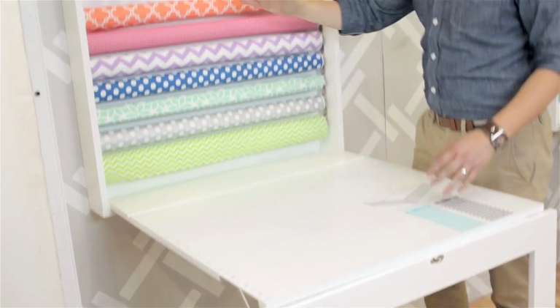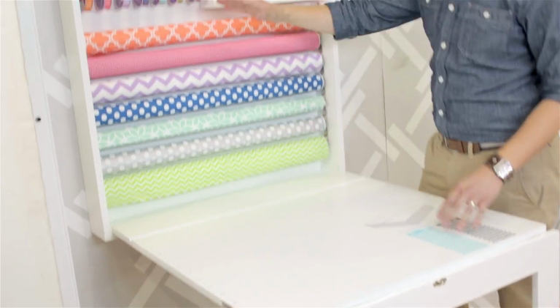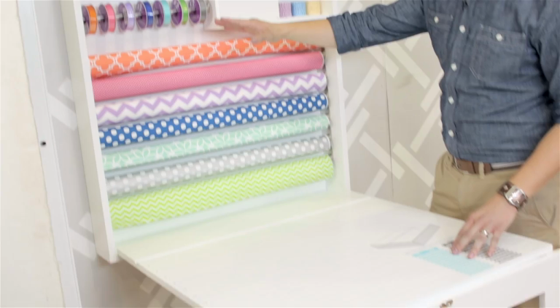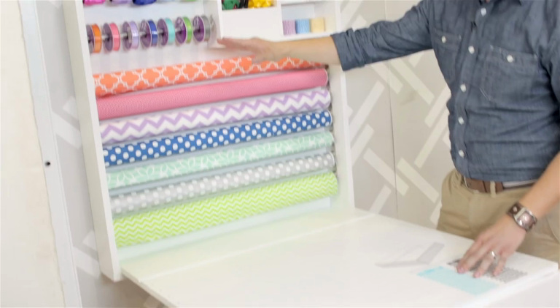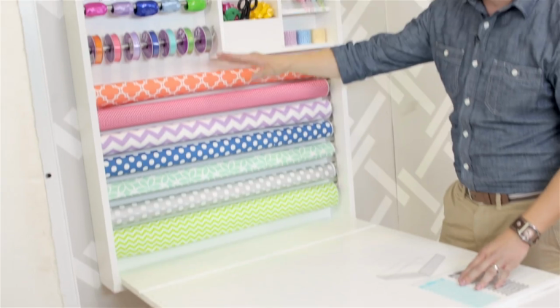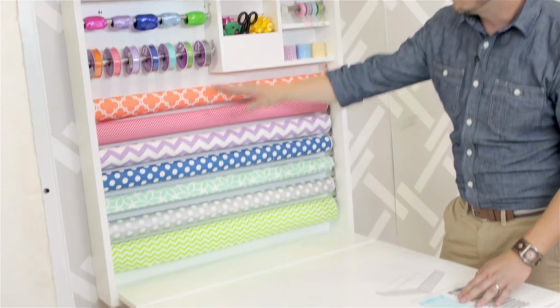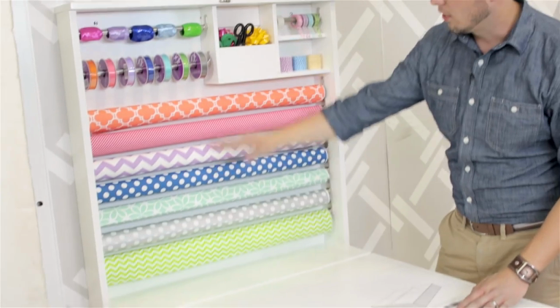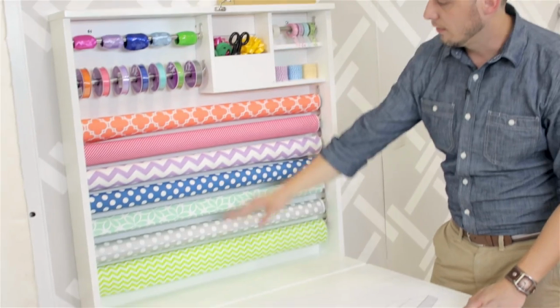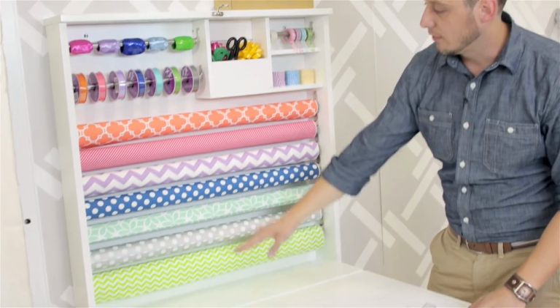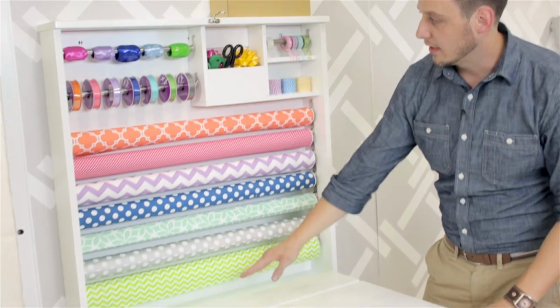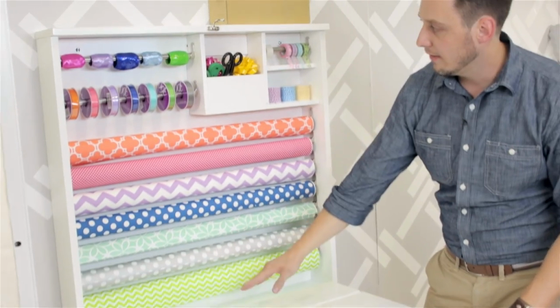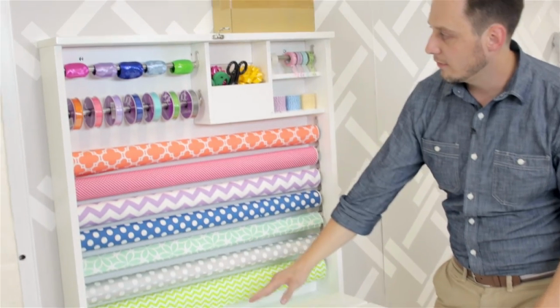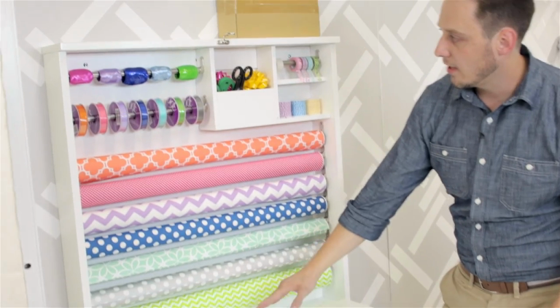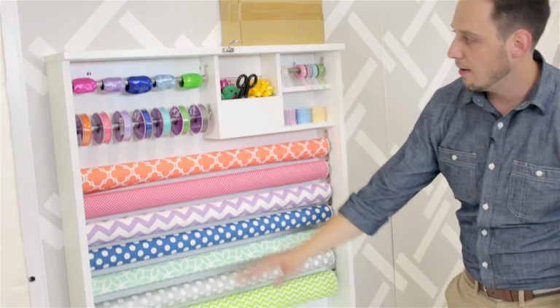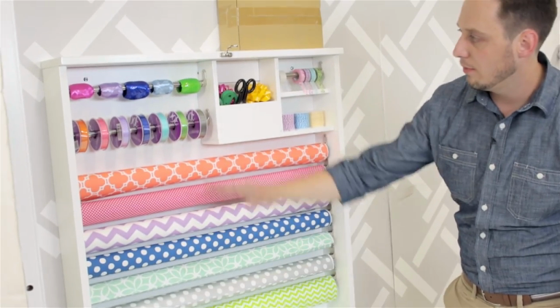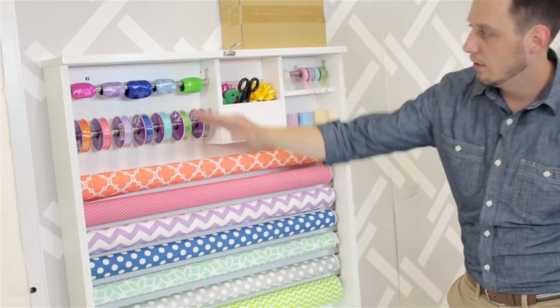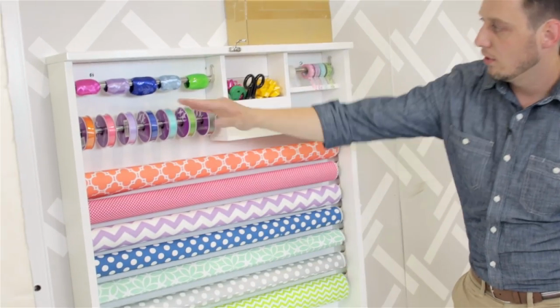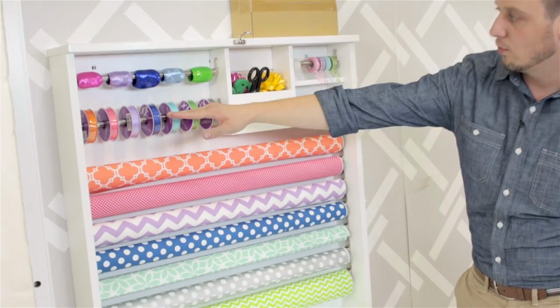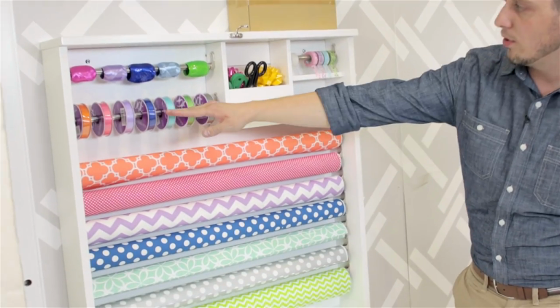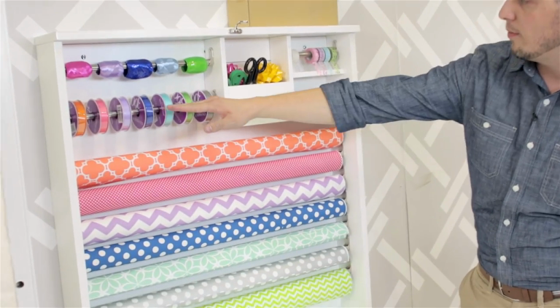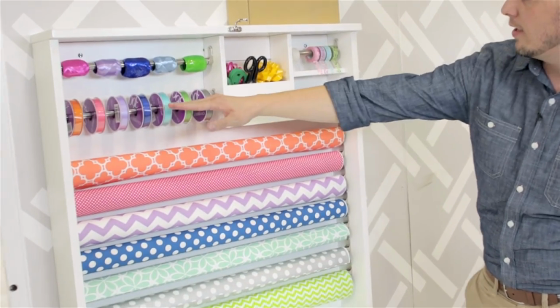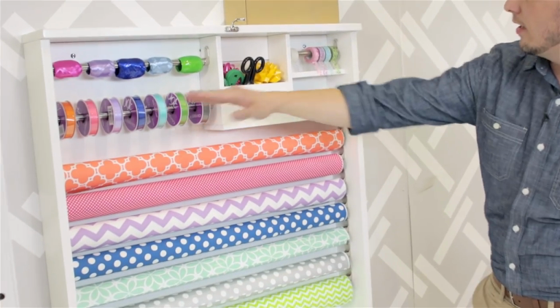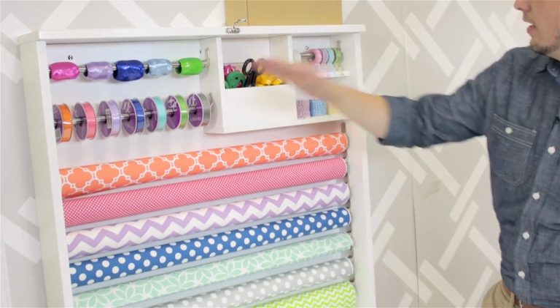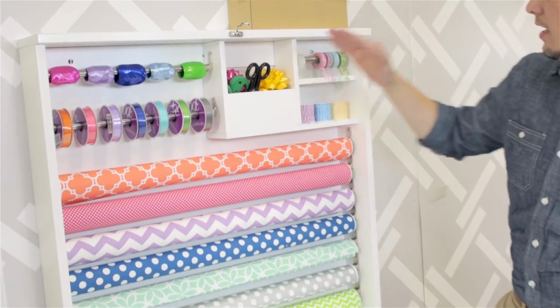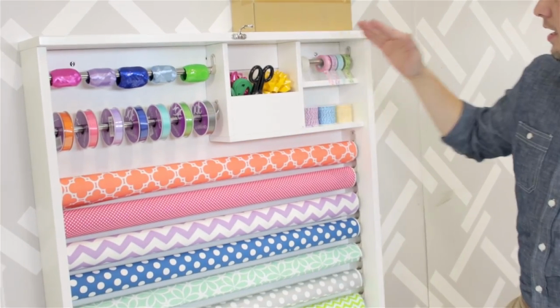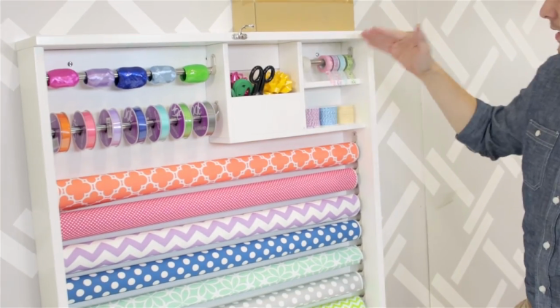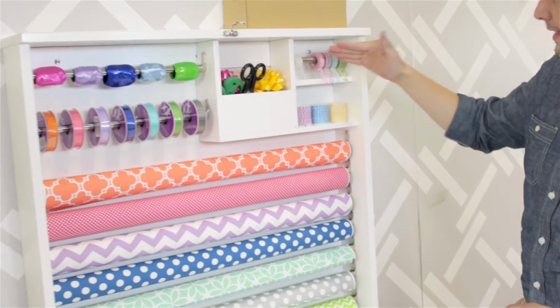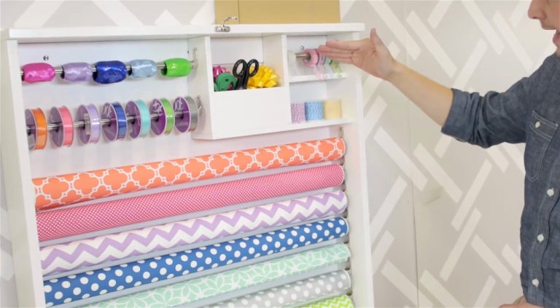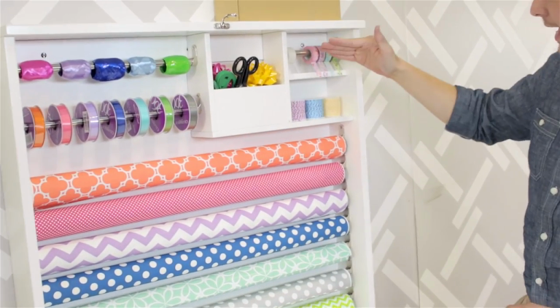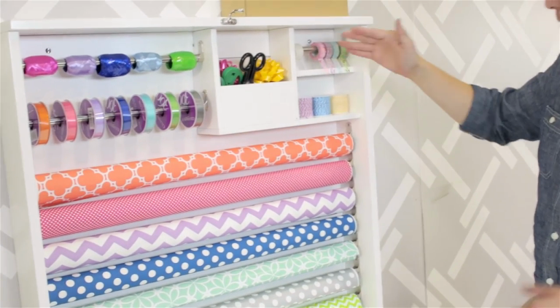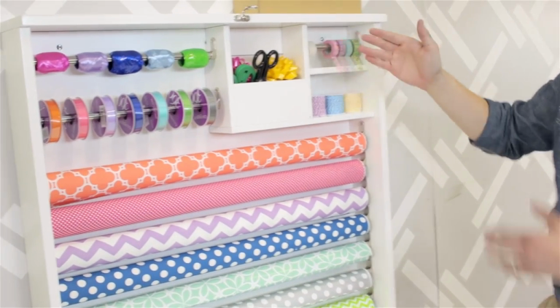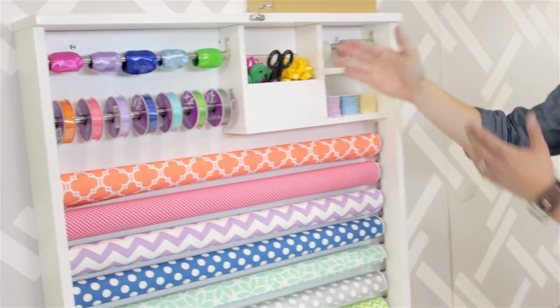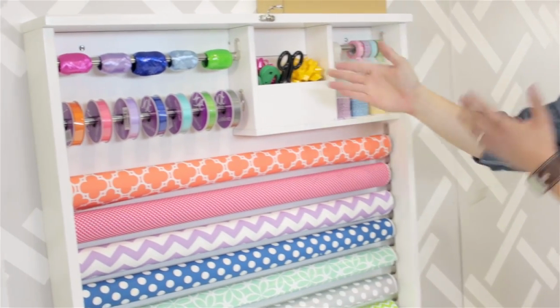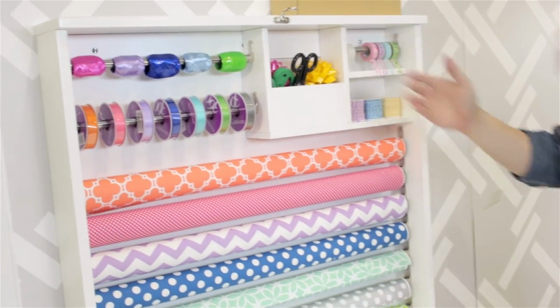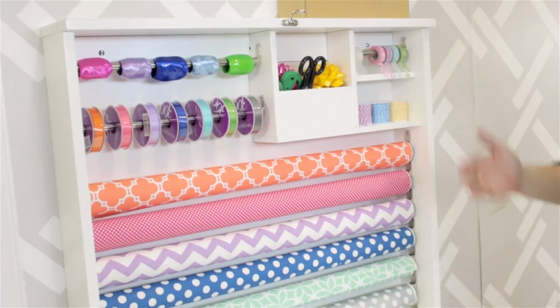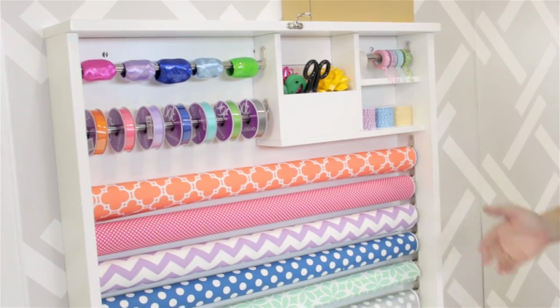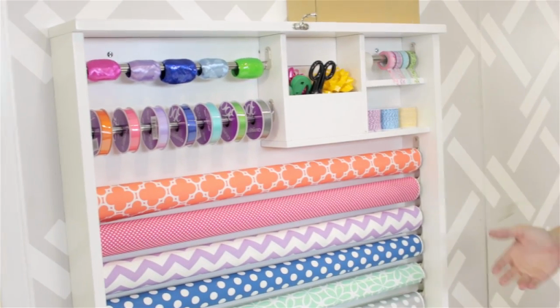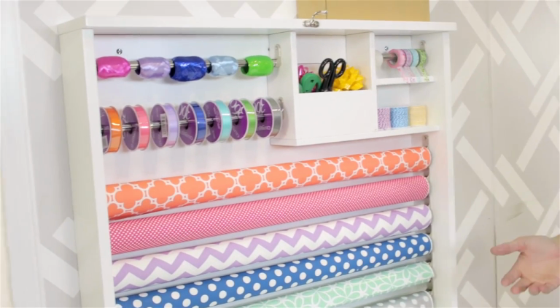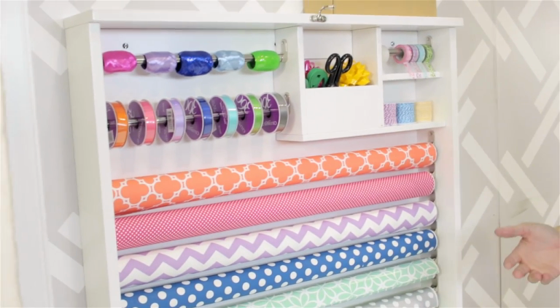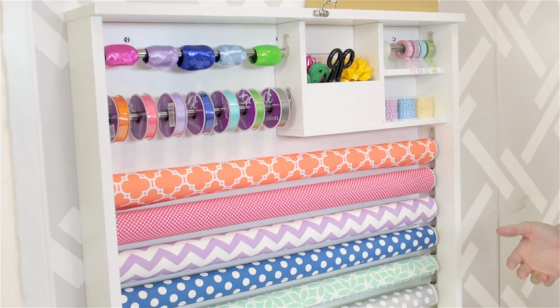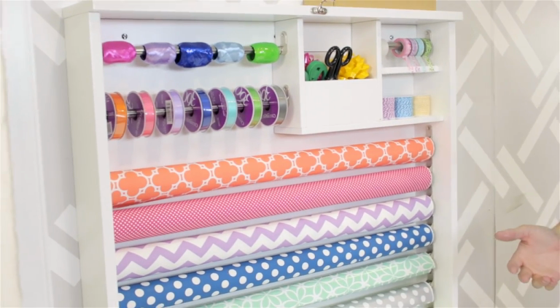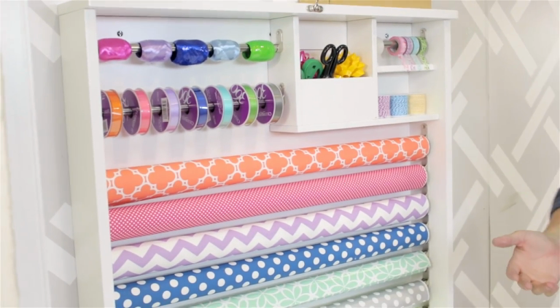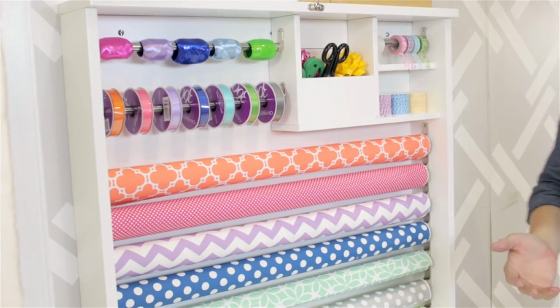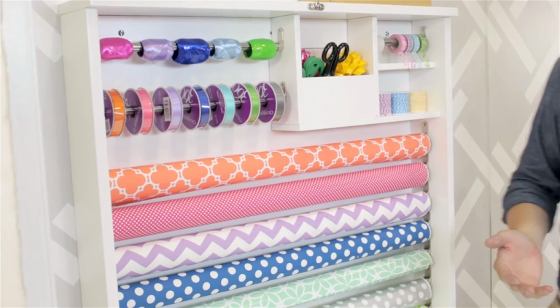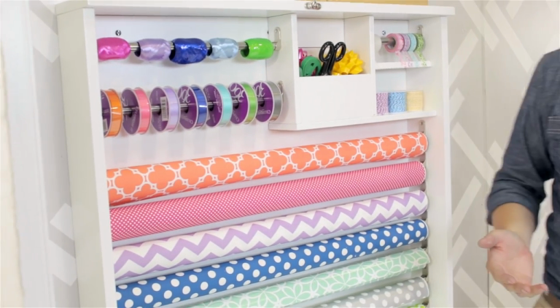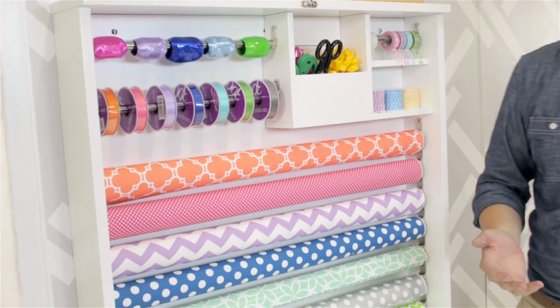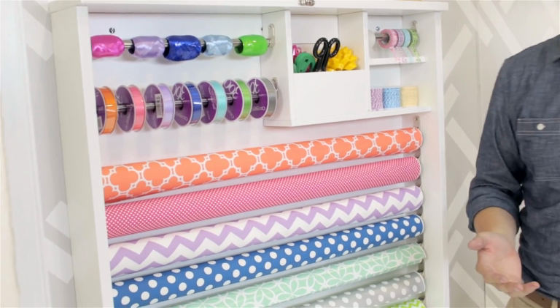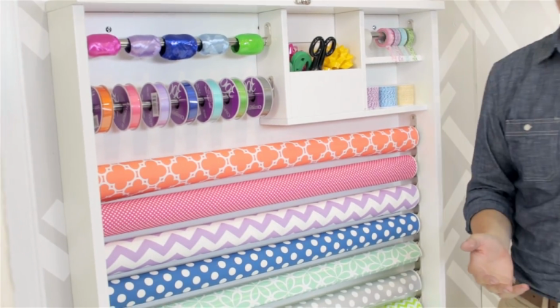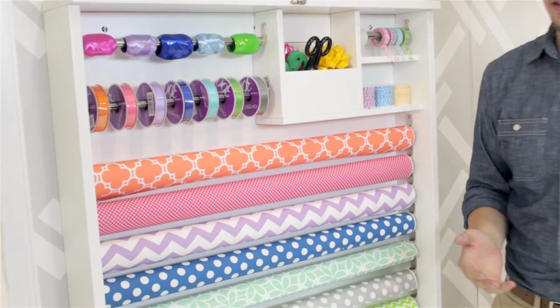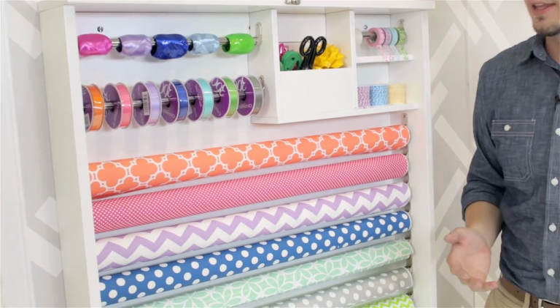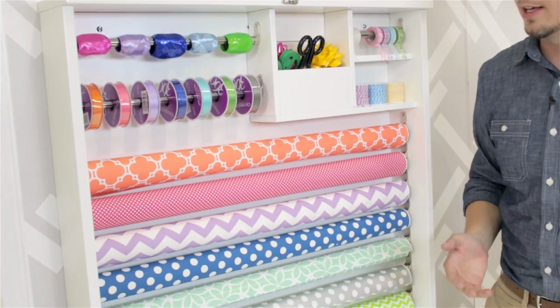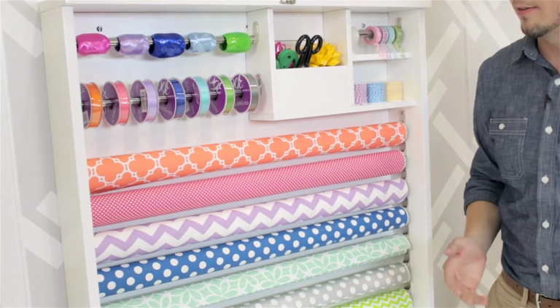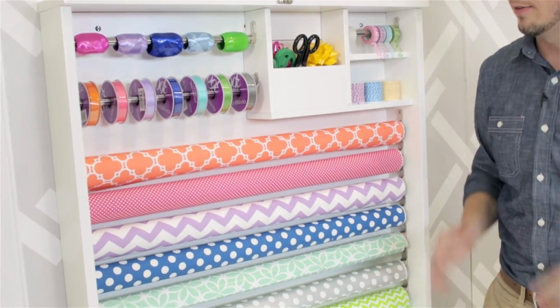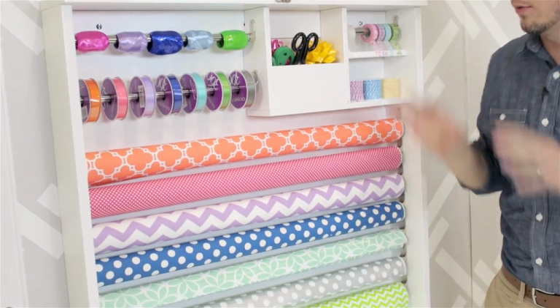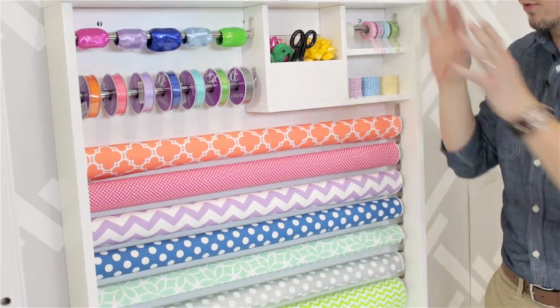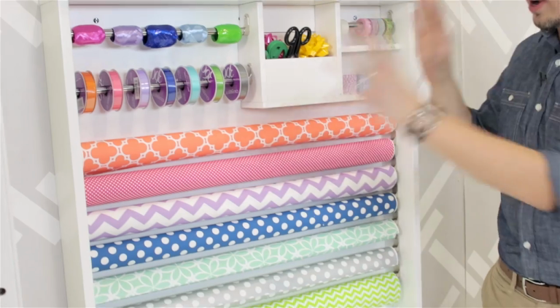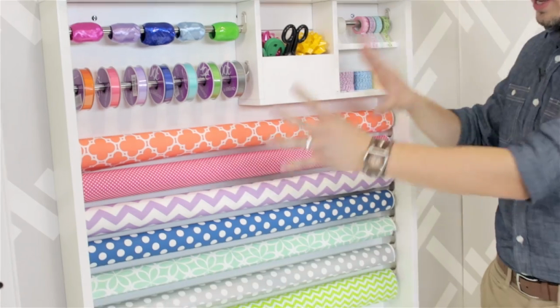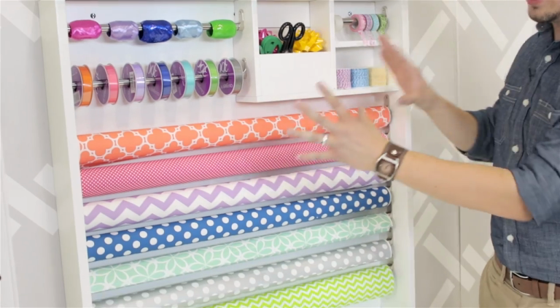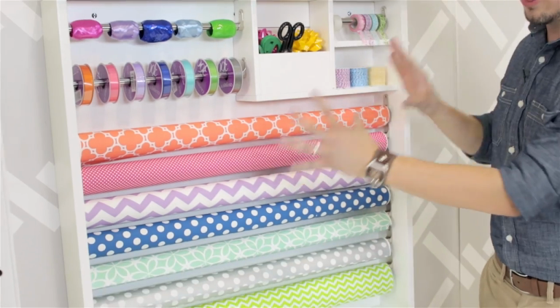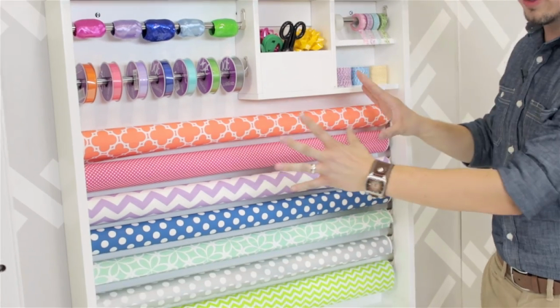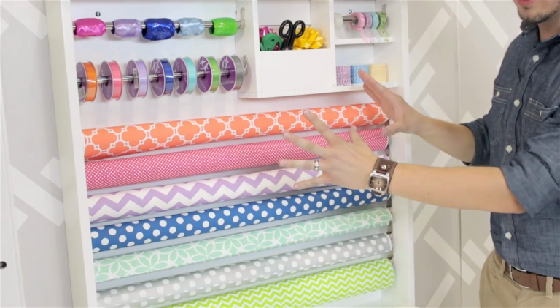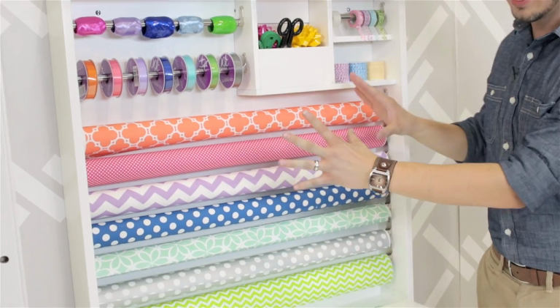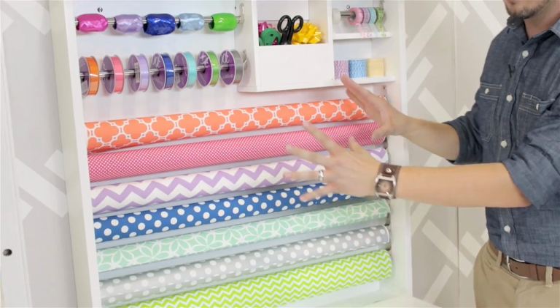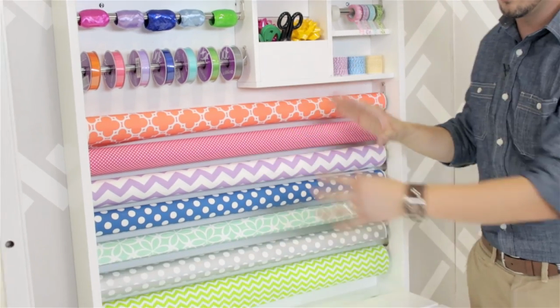It has storage for all of your gift wrap, ribbon, tape, bows, scissors — everything you can think of right here in the table.